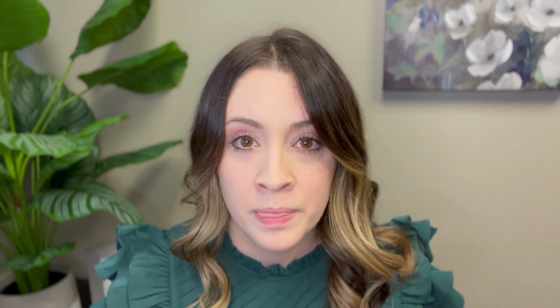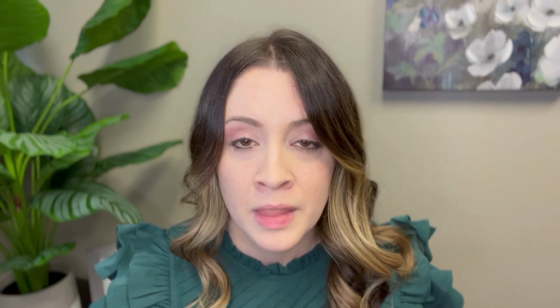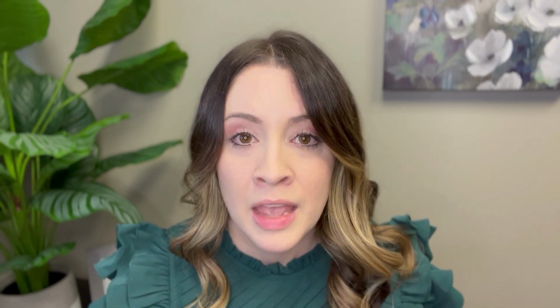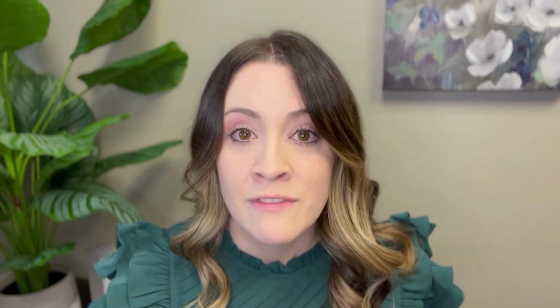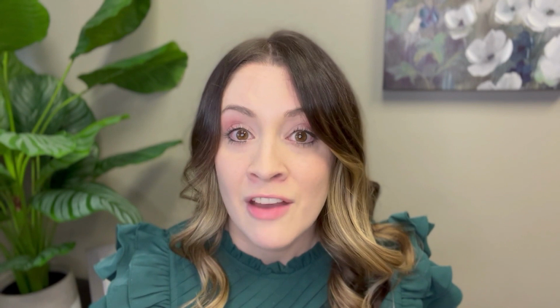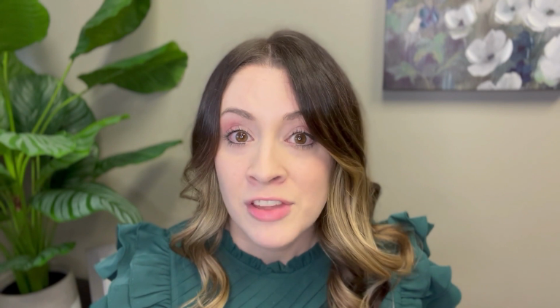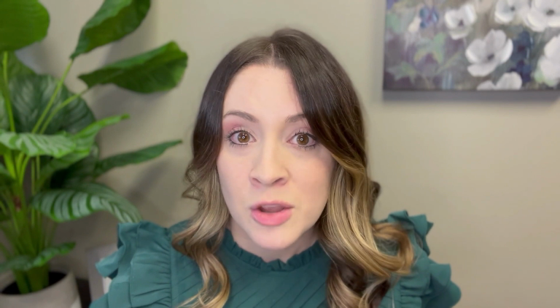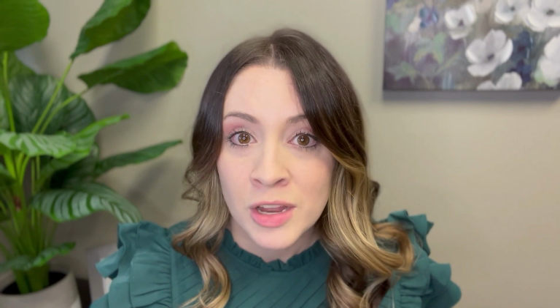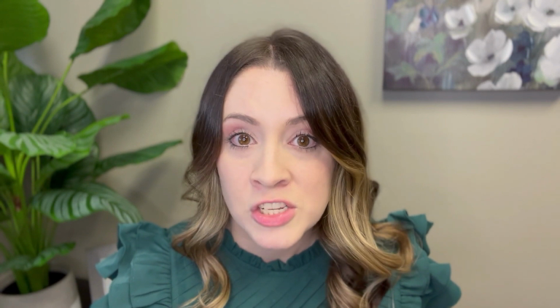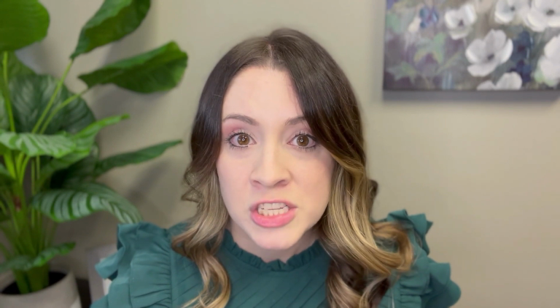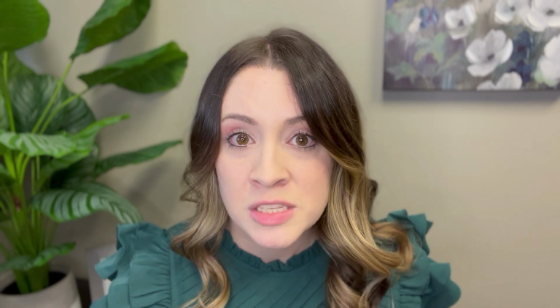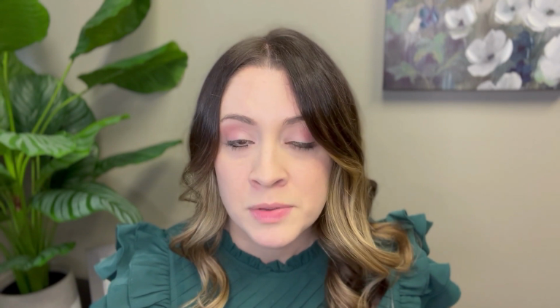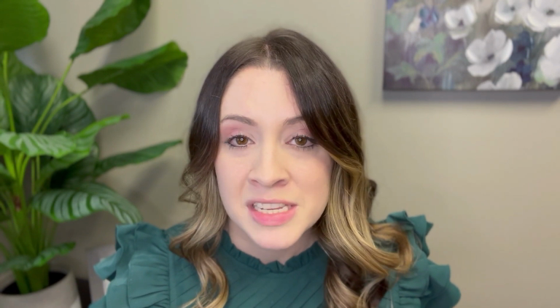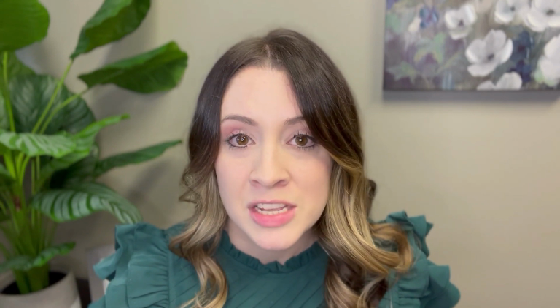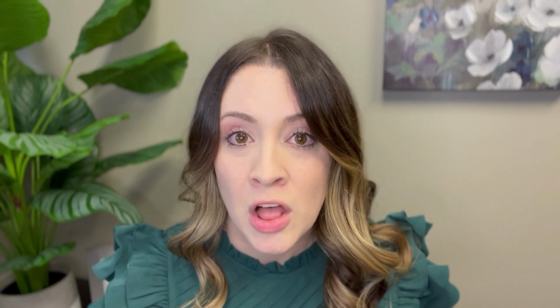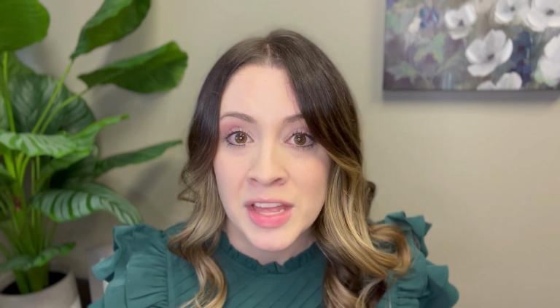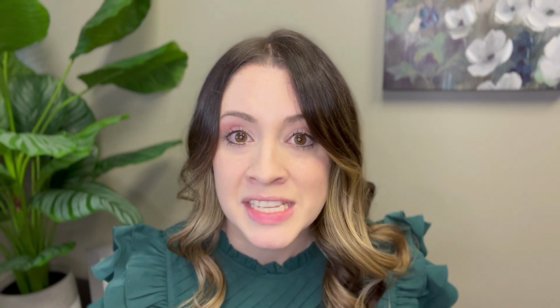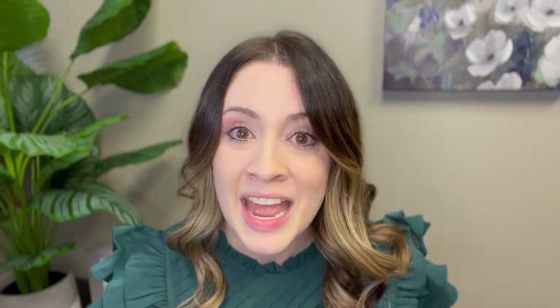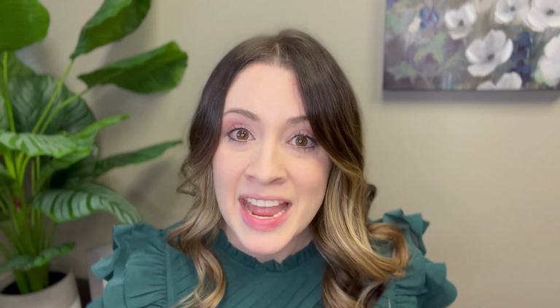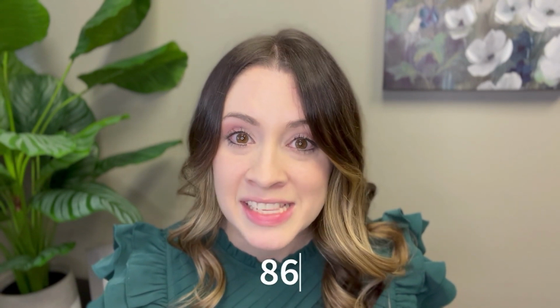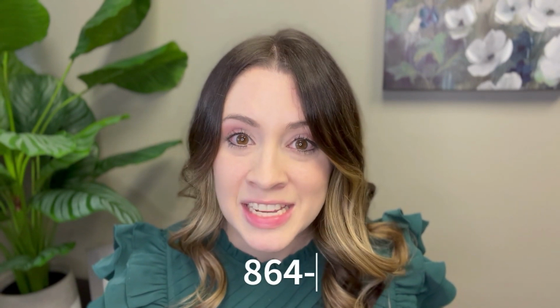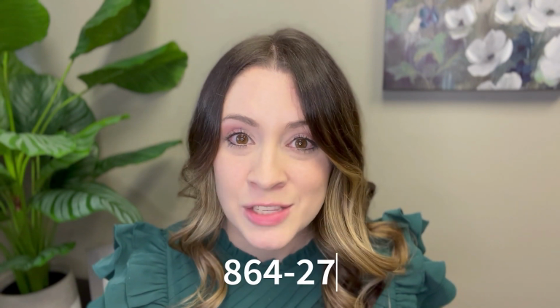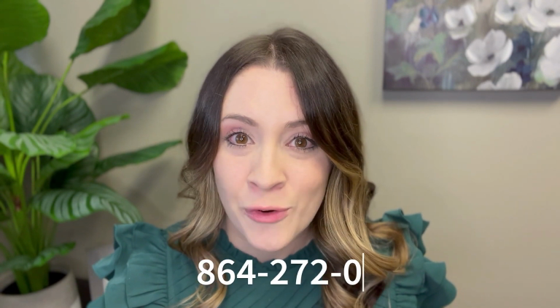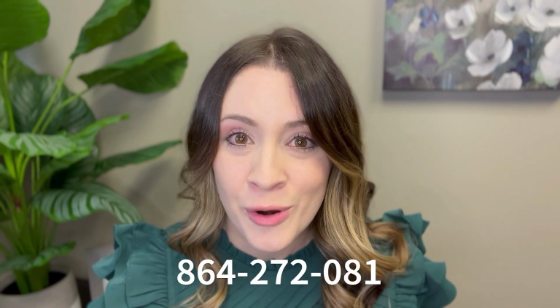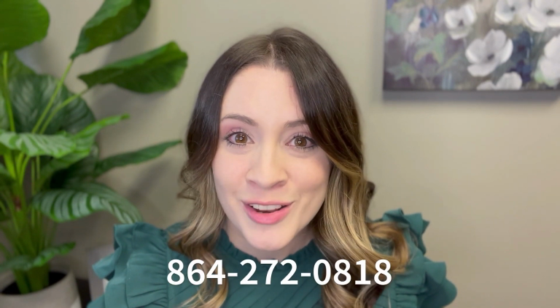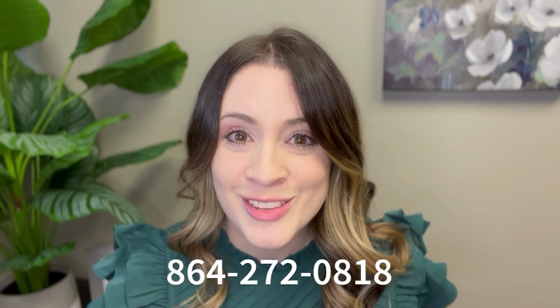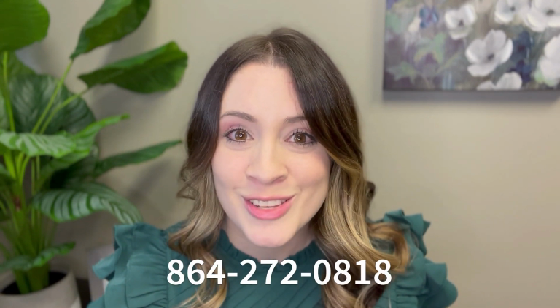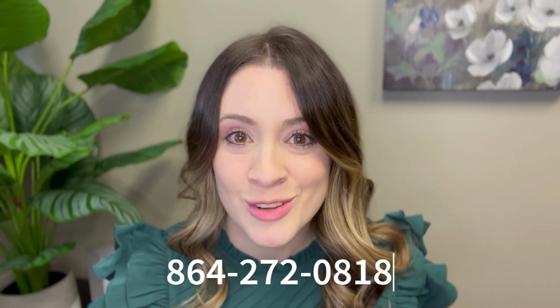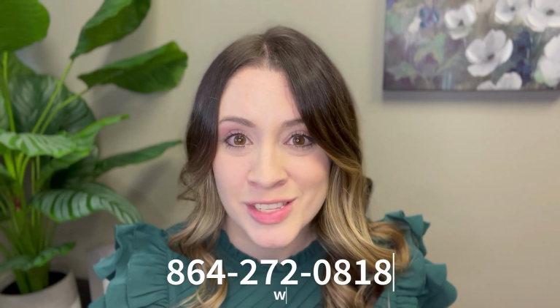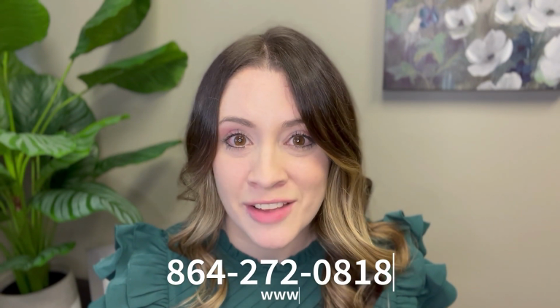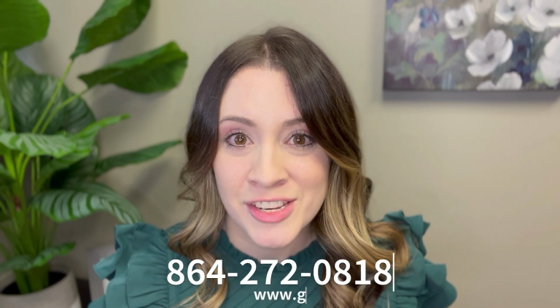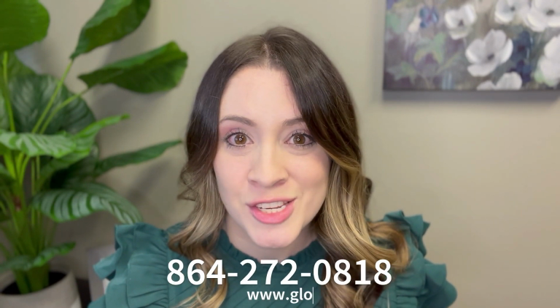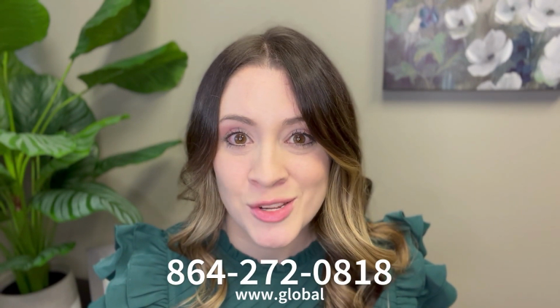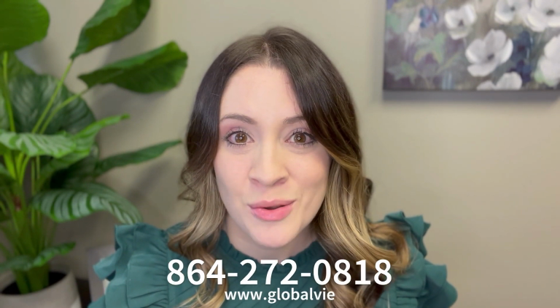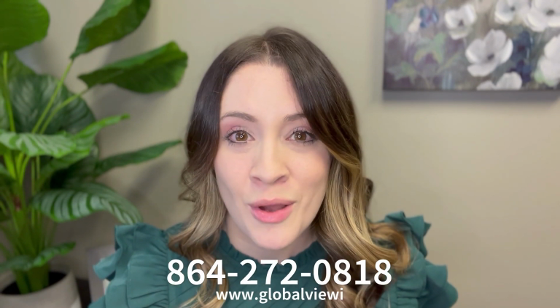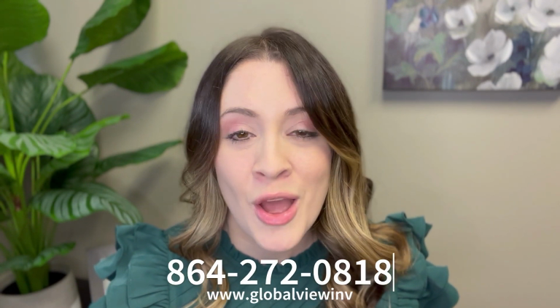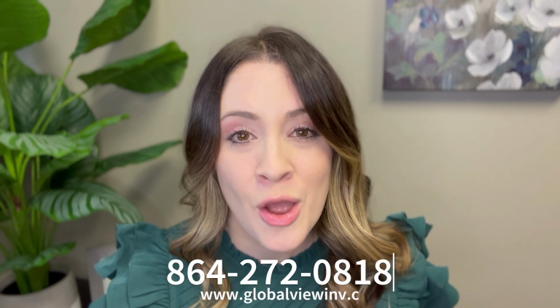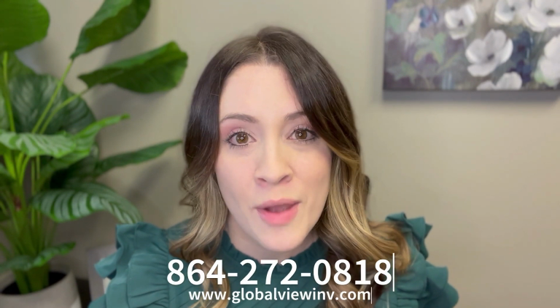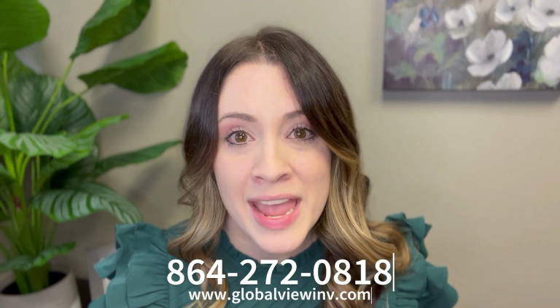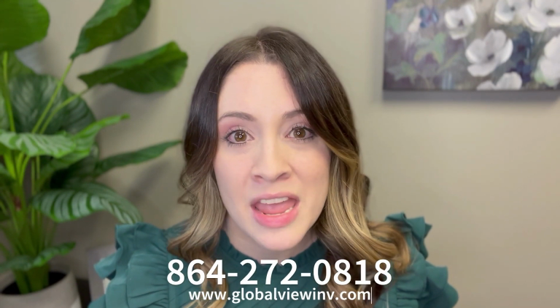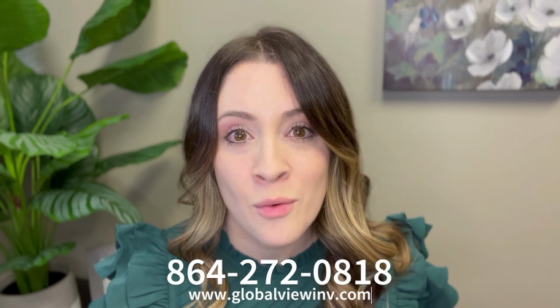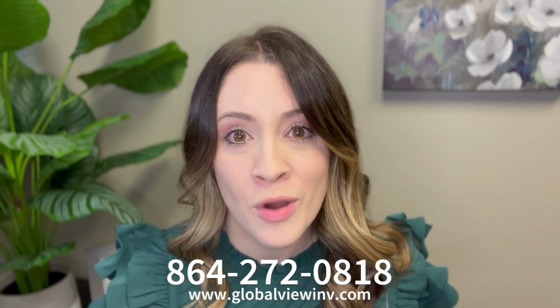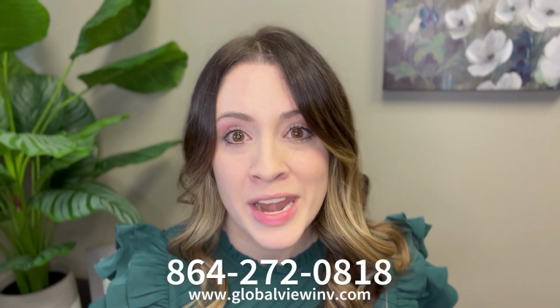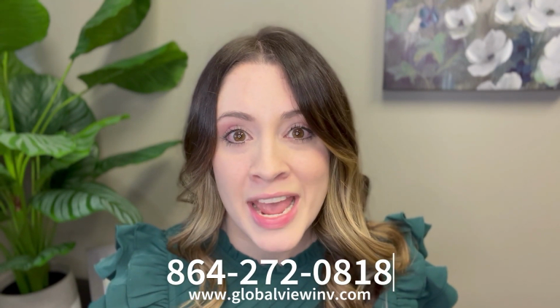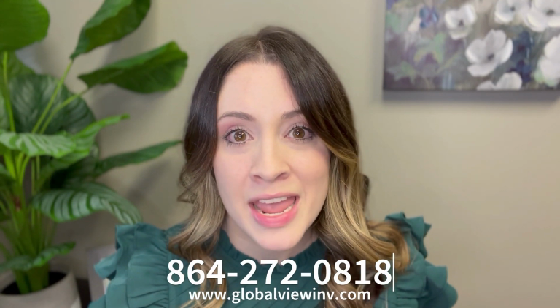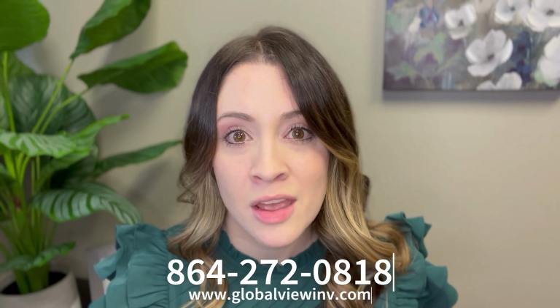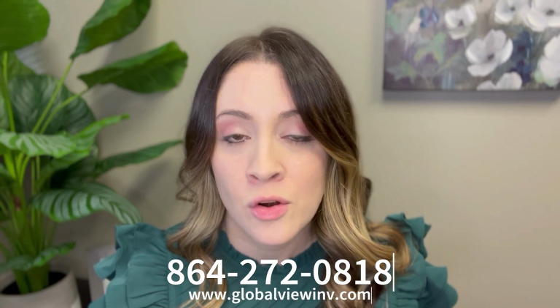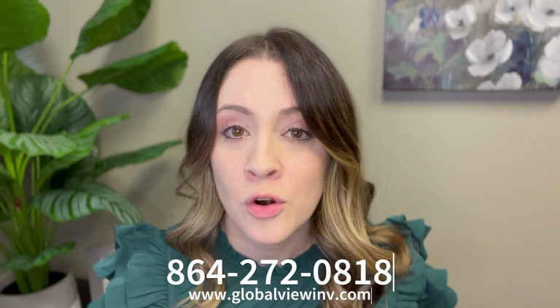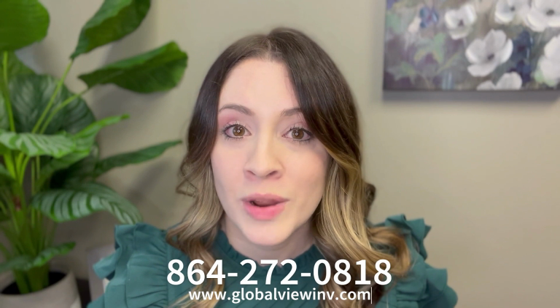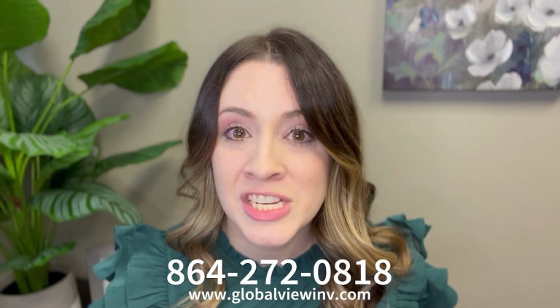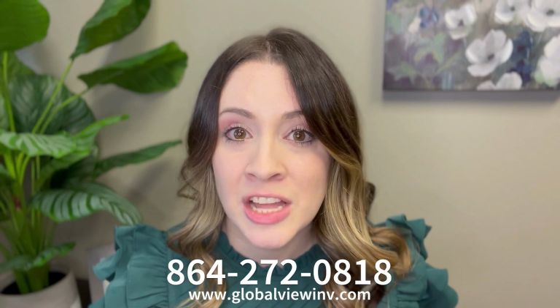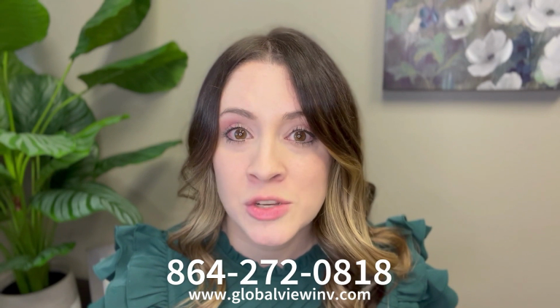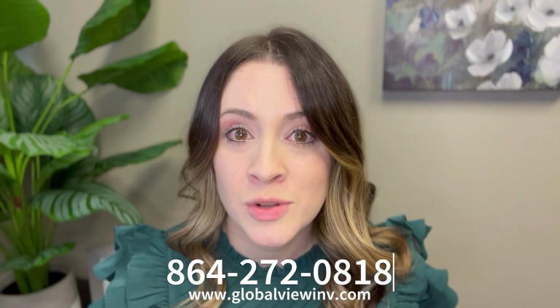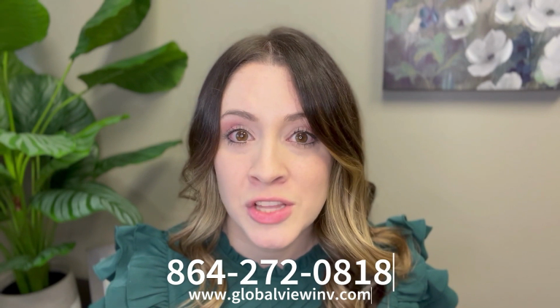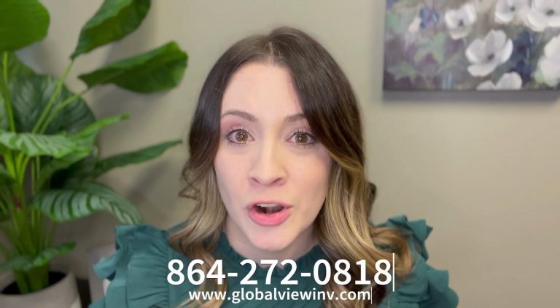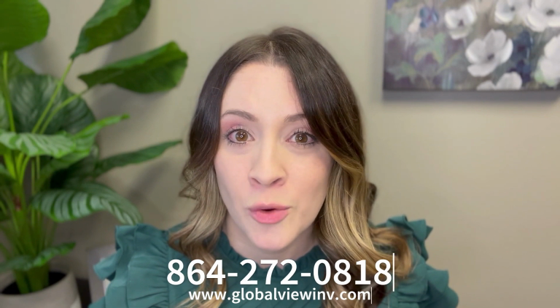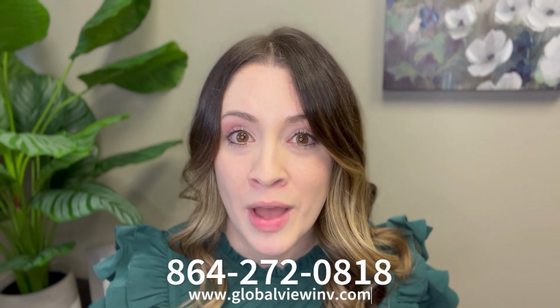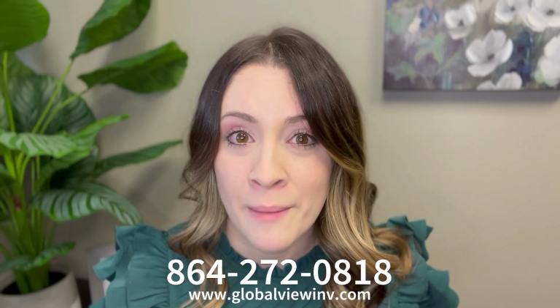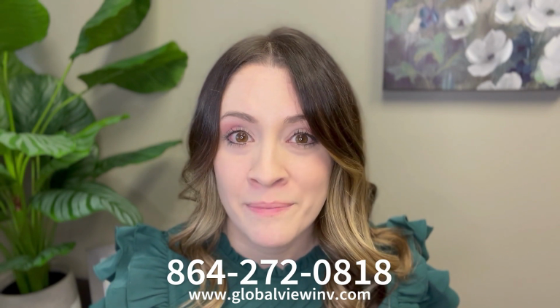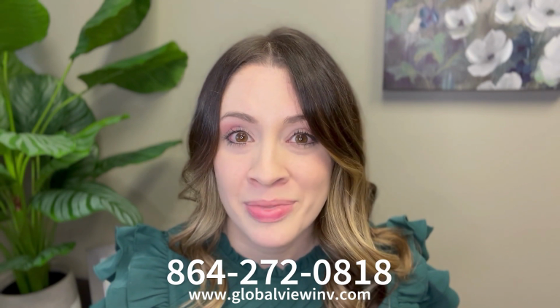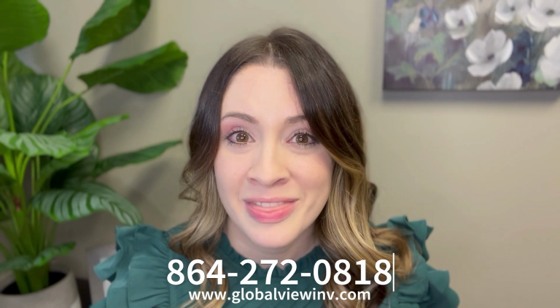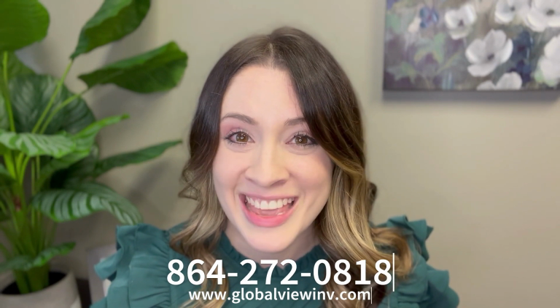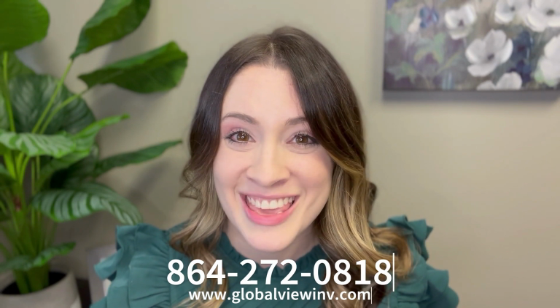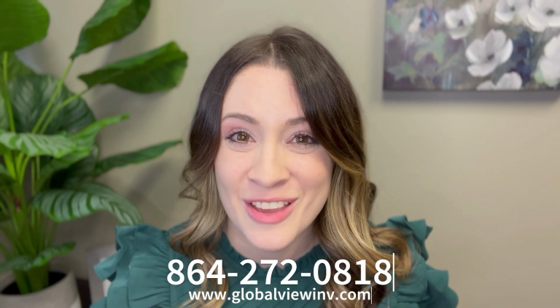If you have any questions, please call us at 864-272-0818 or reach out to us on our website. Thank you.